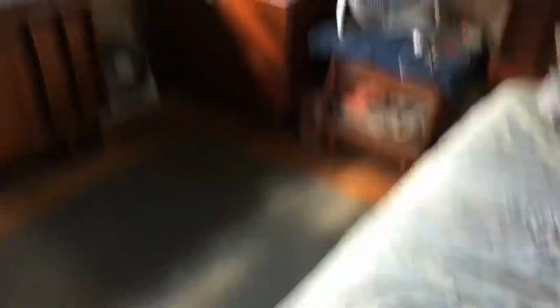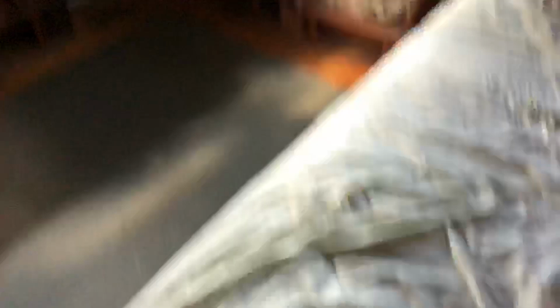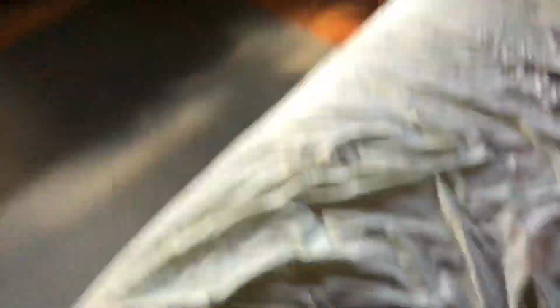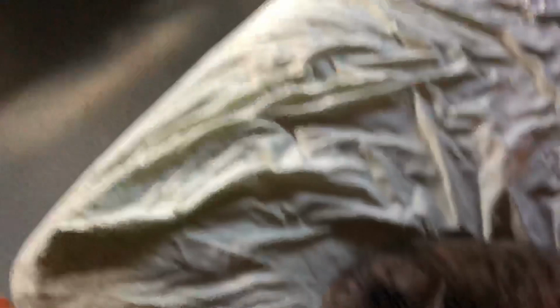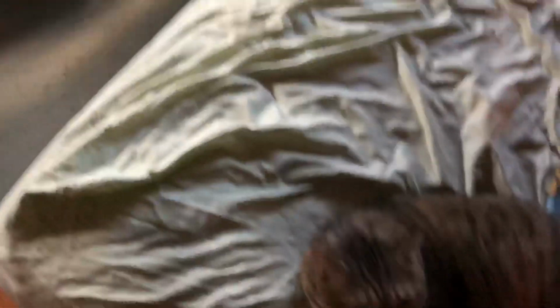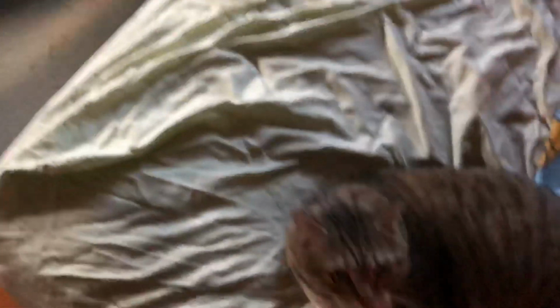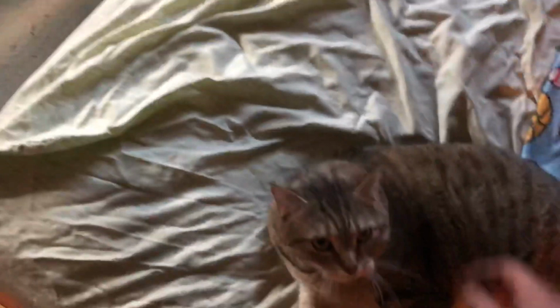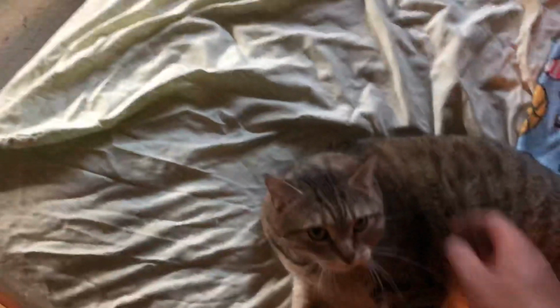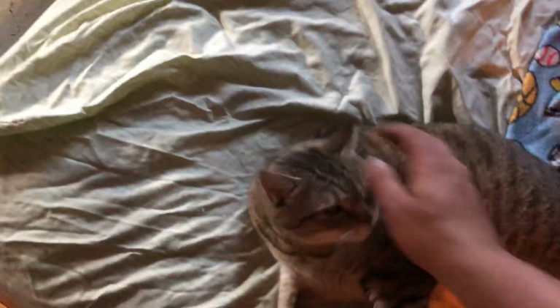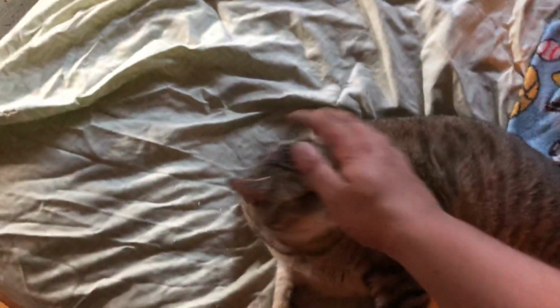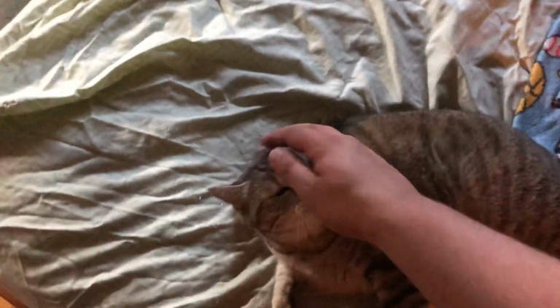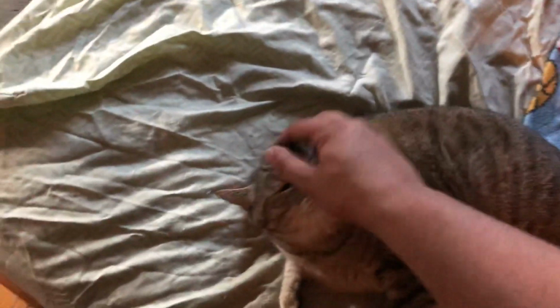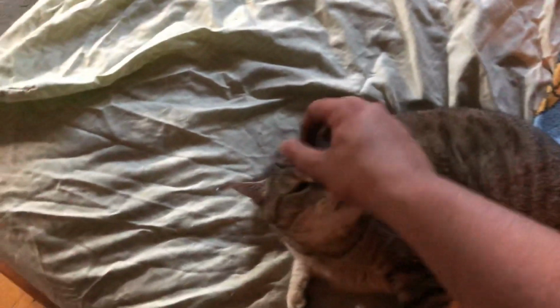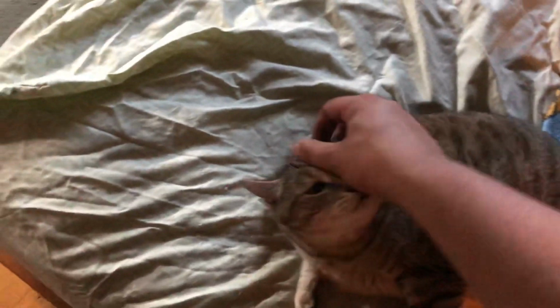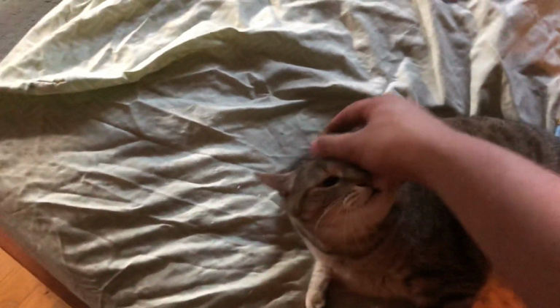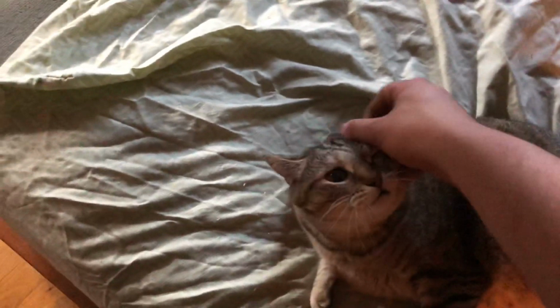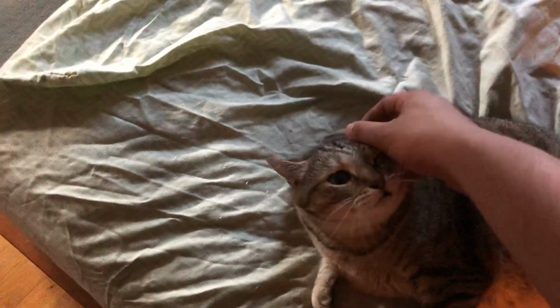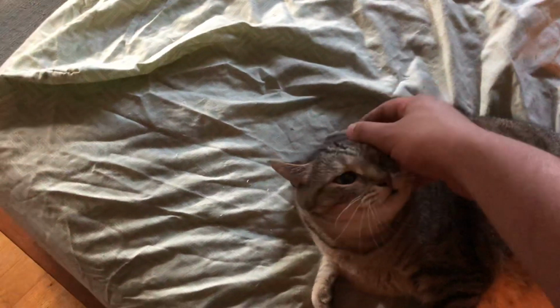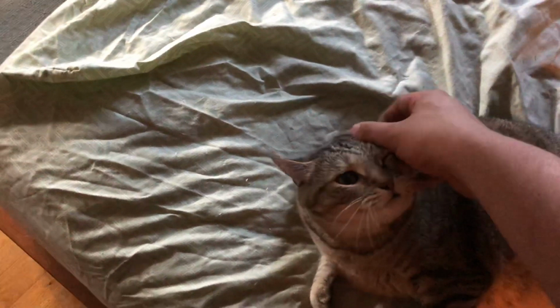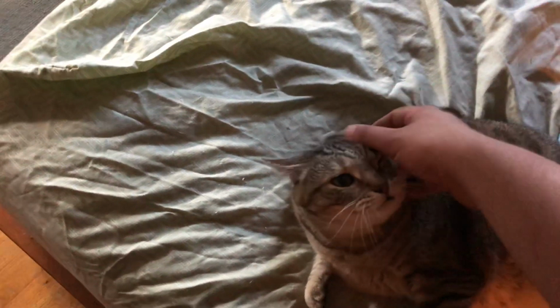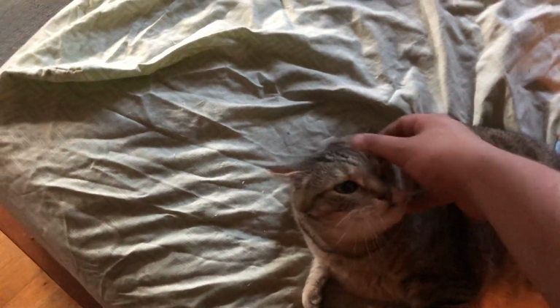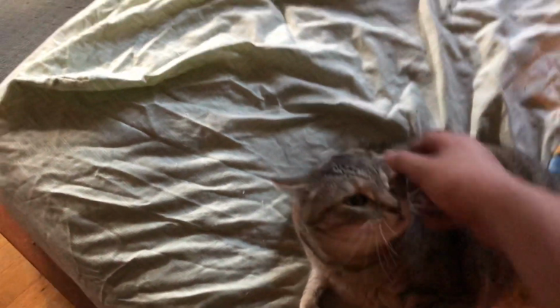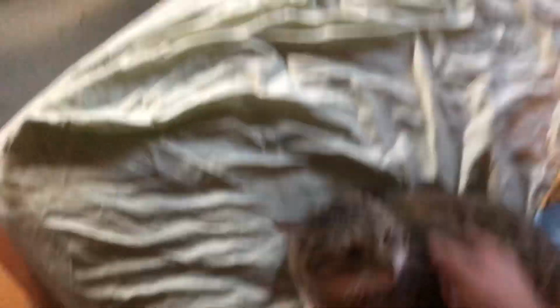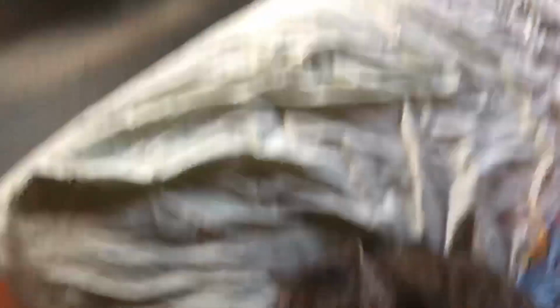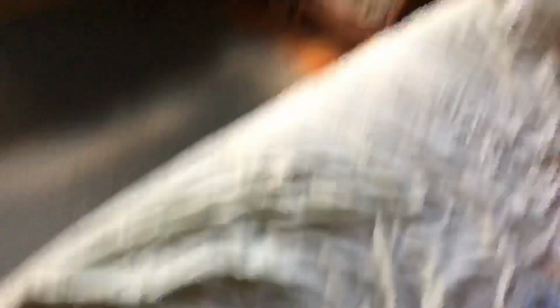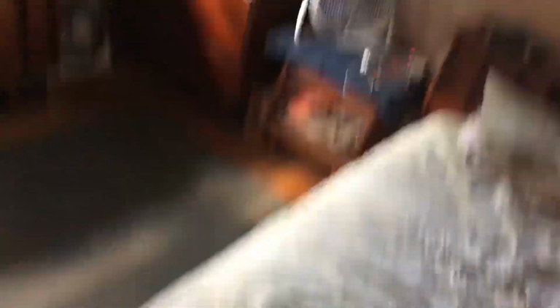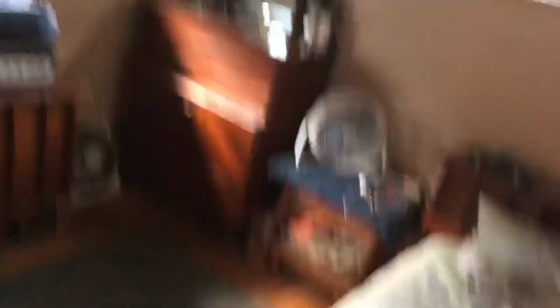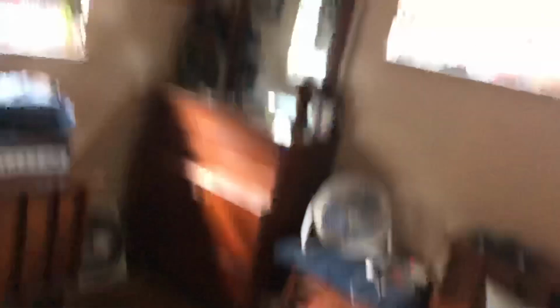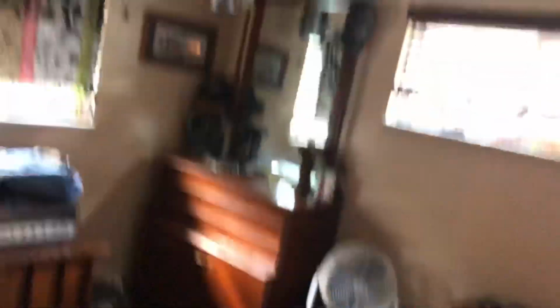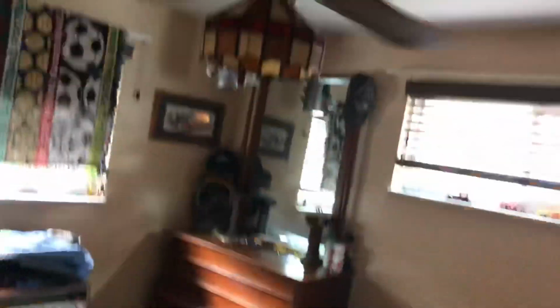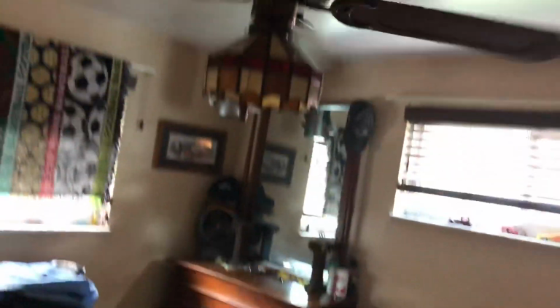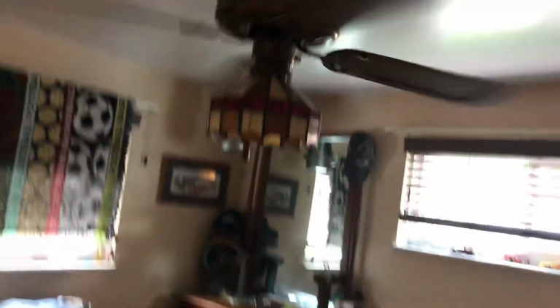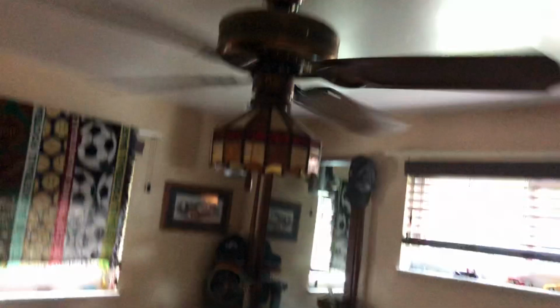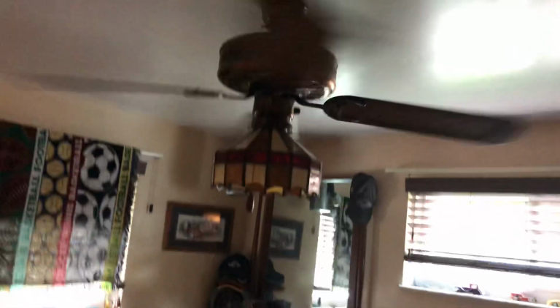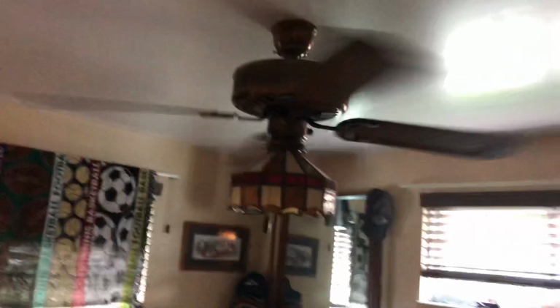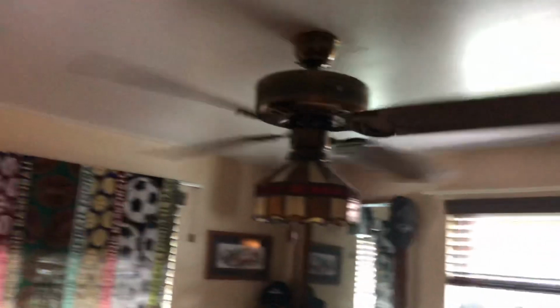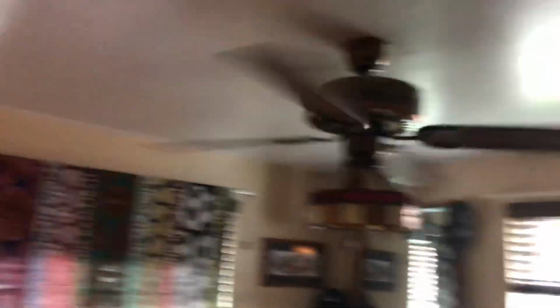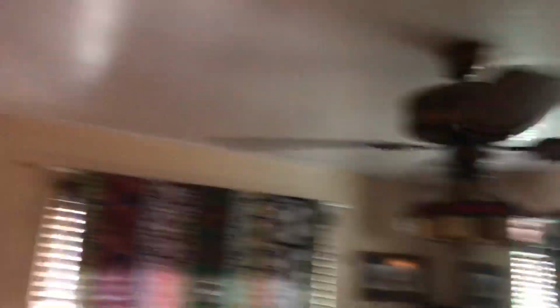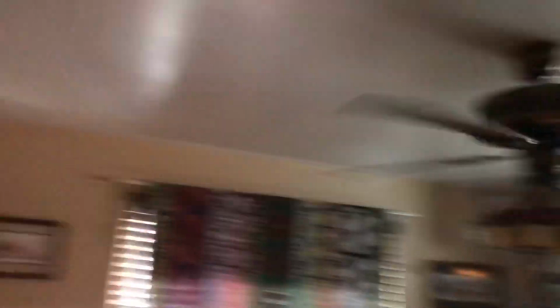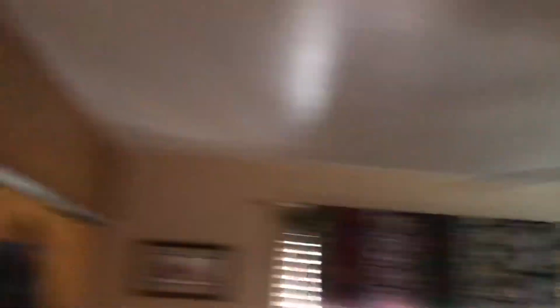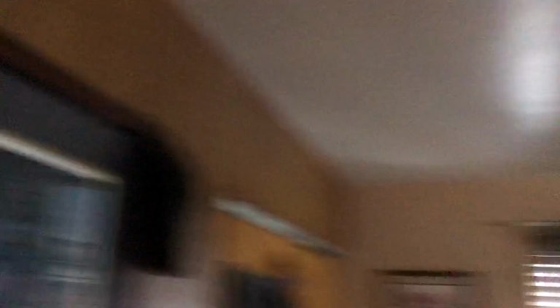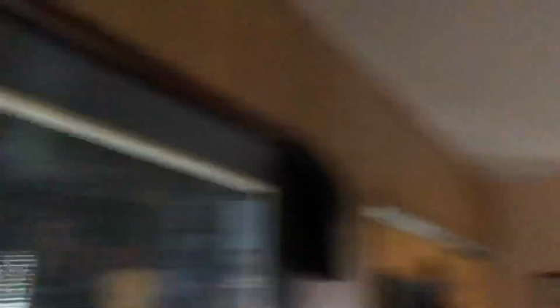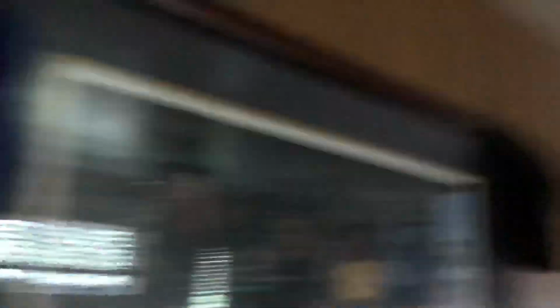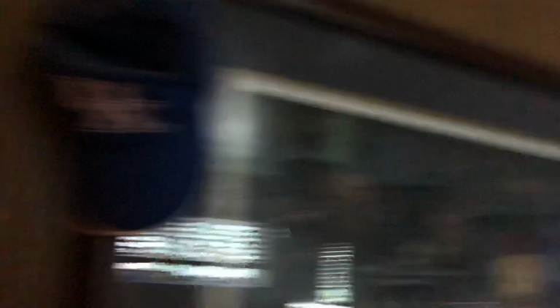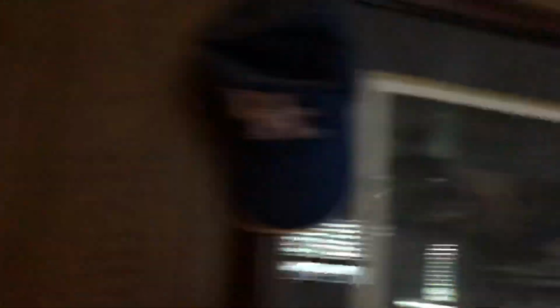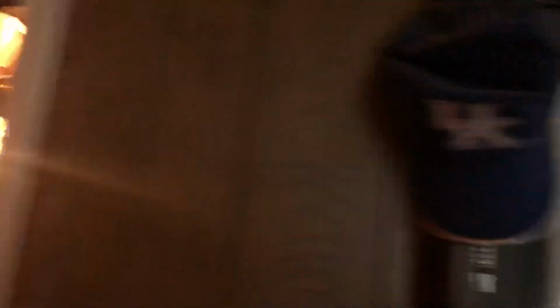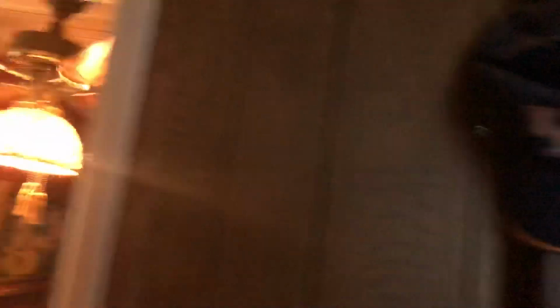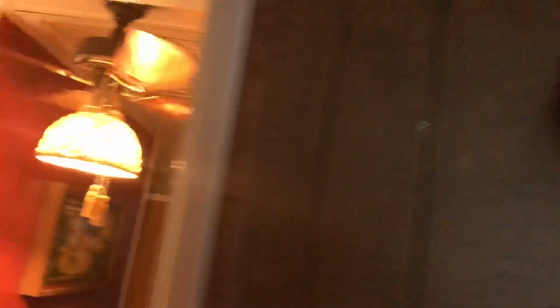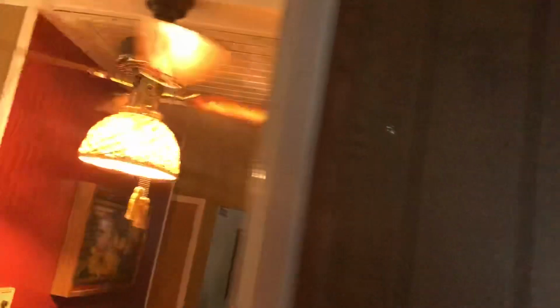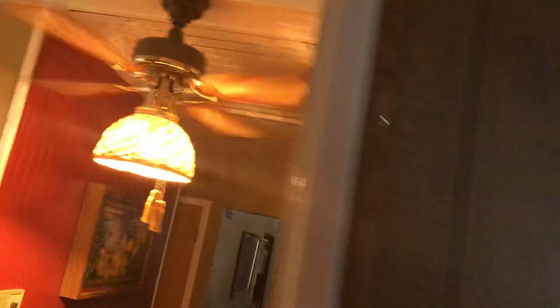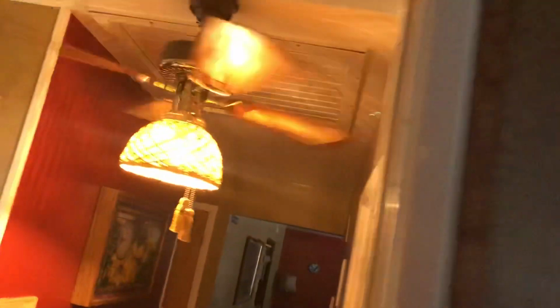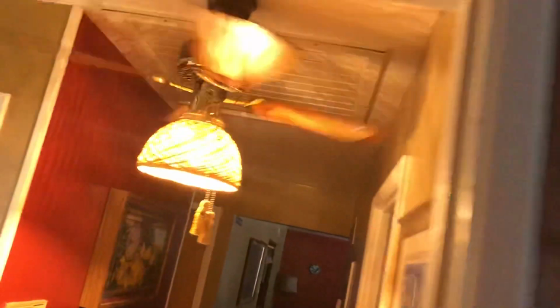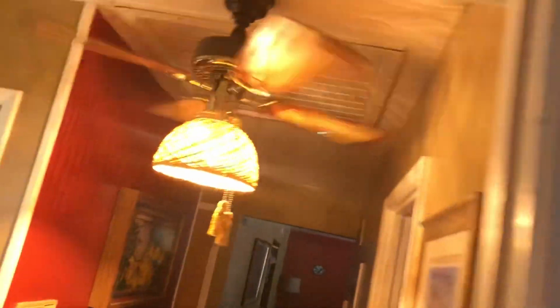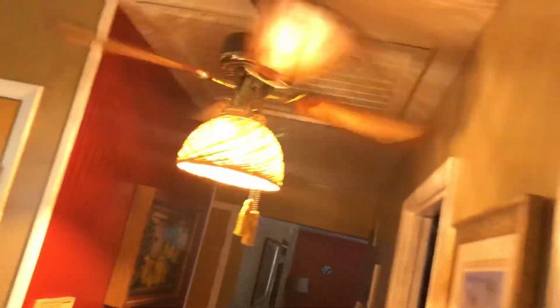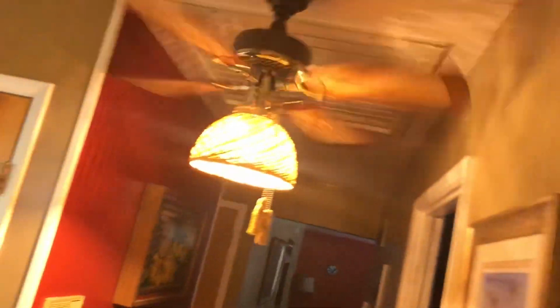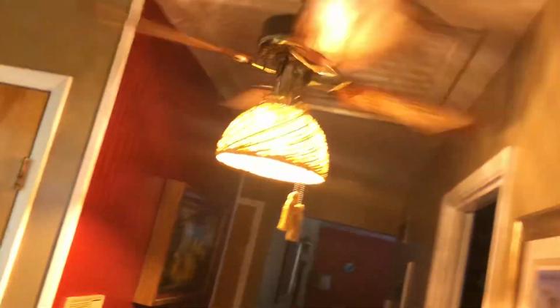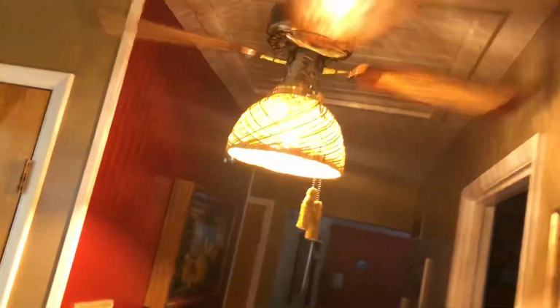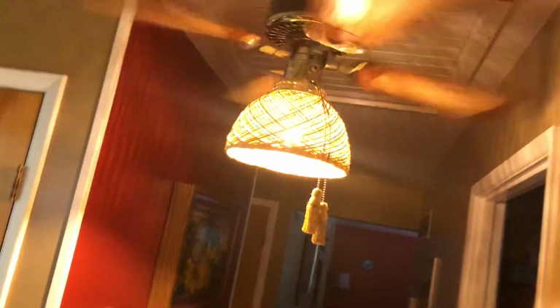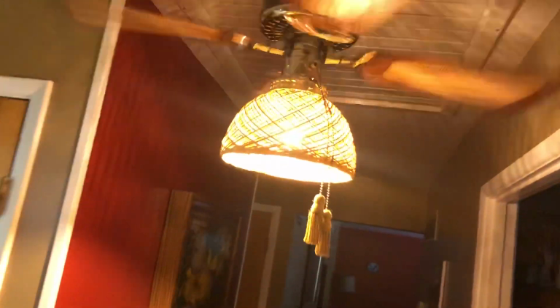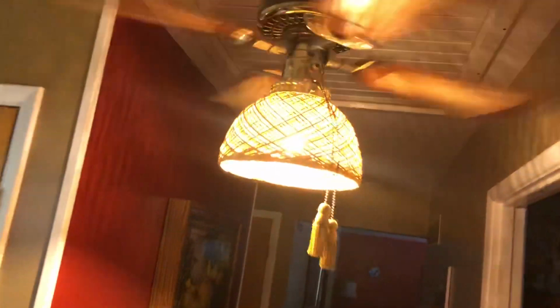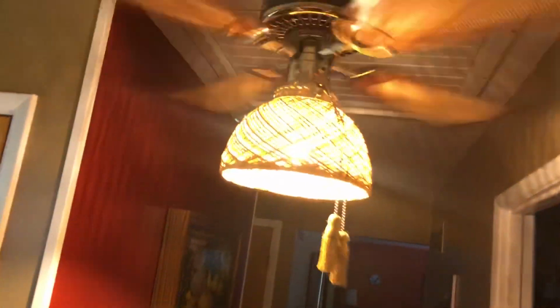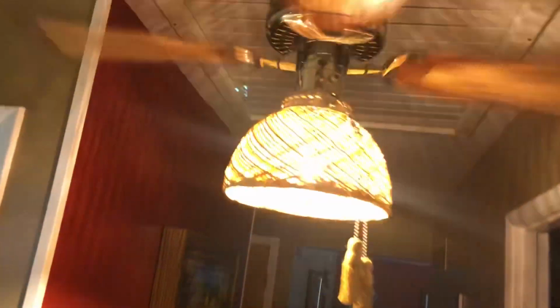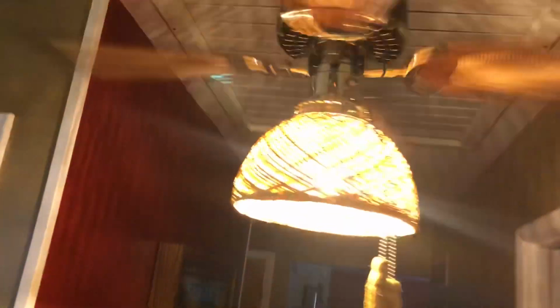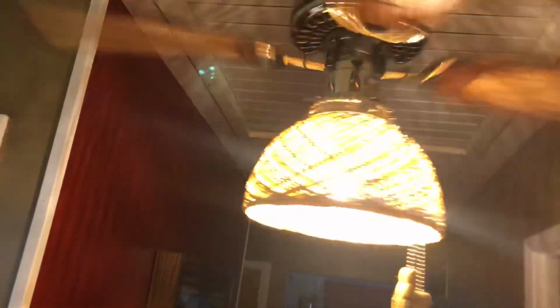And there's my cat Bella, who always begs for attention every time I come home from work.